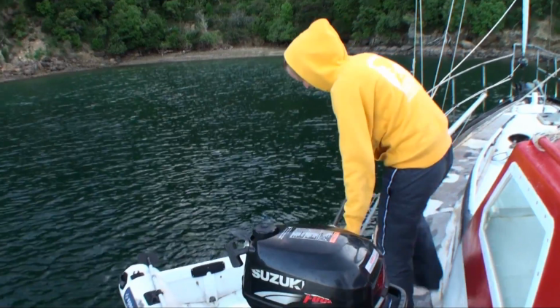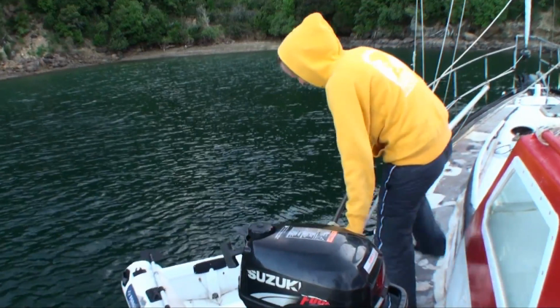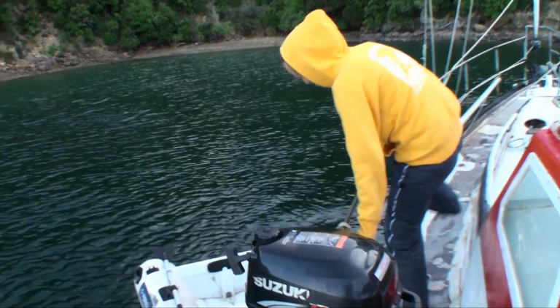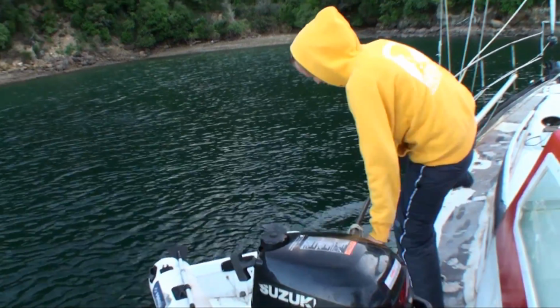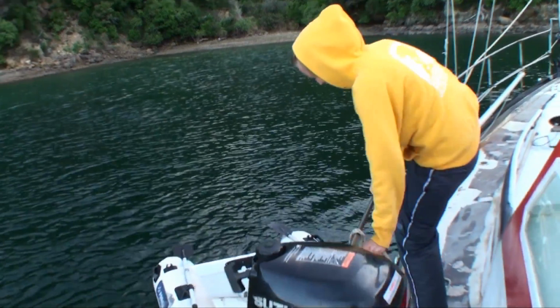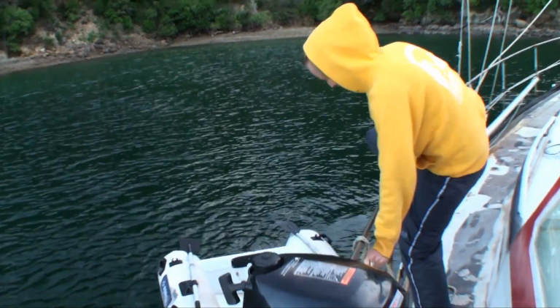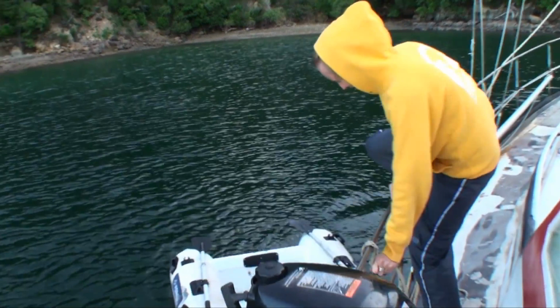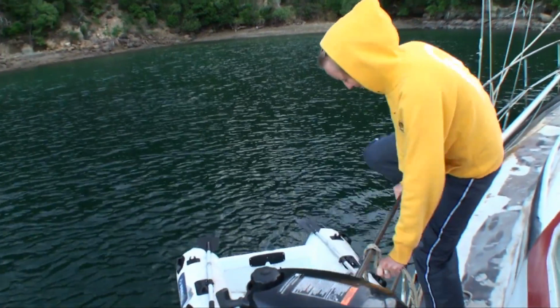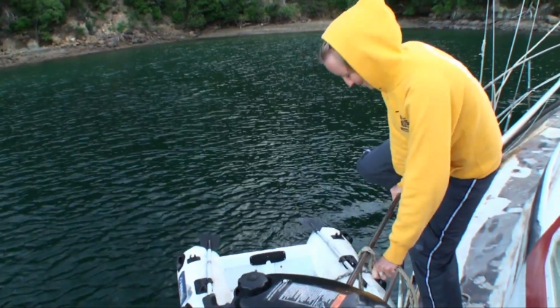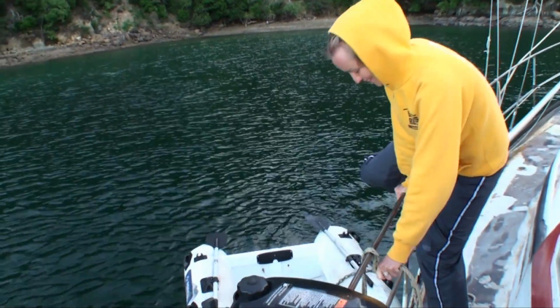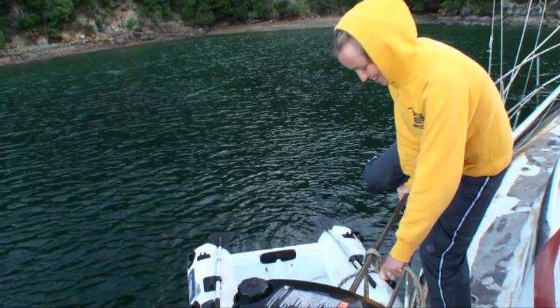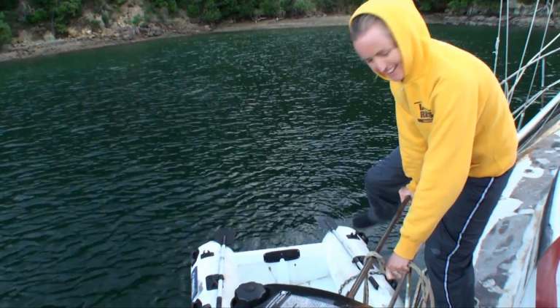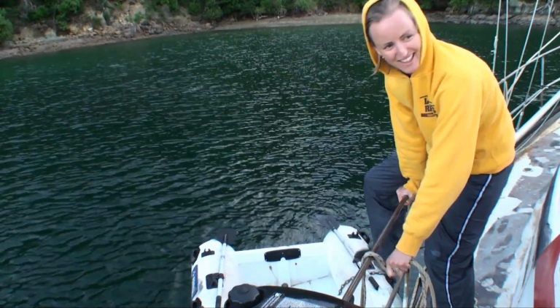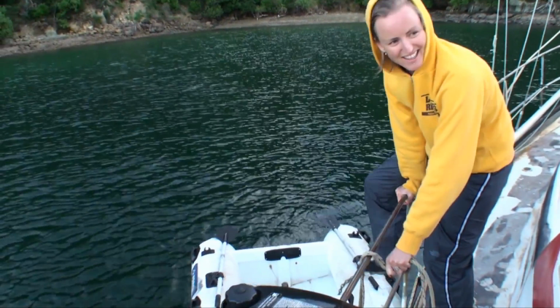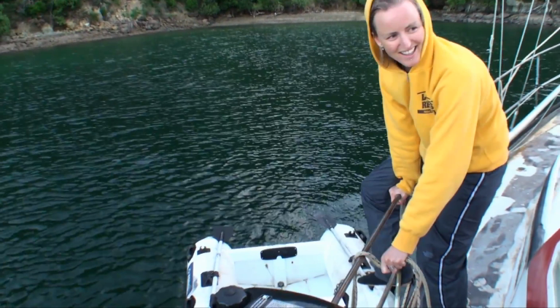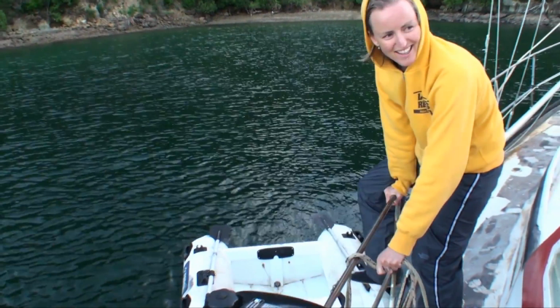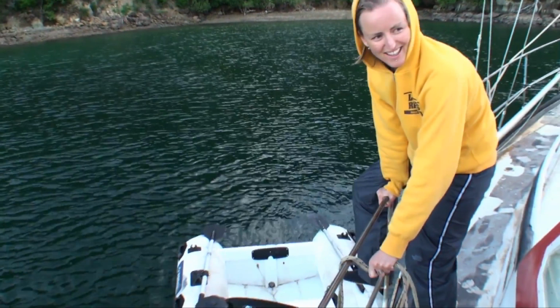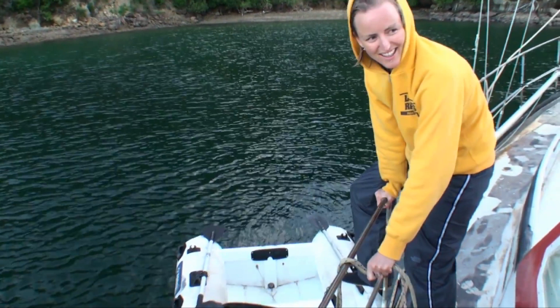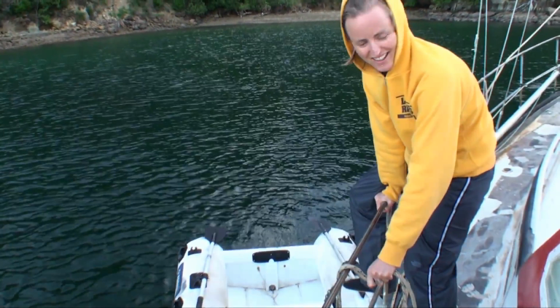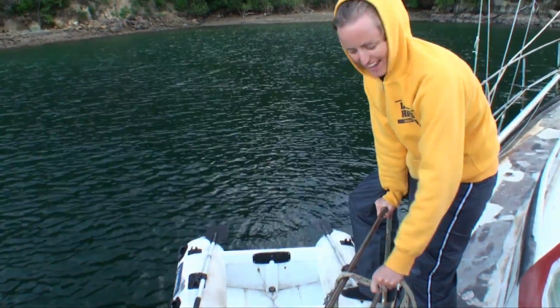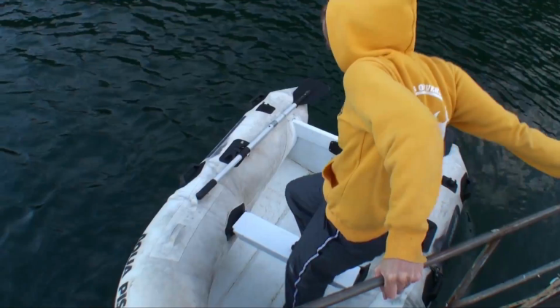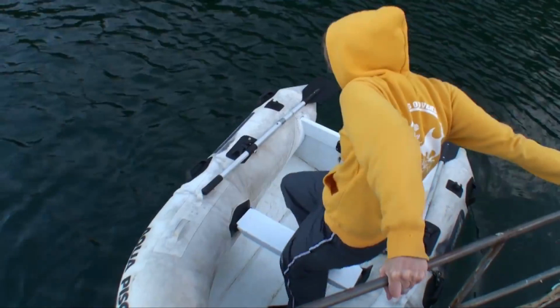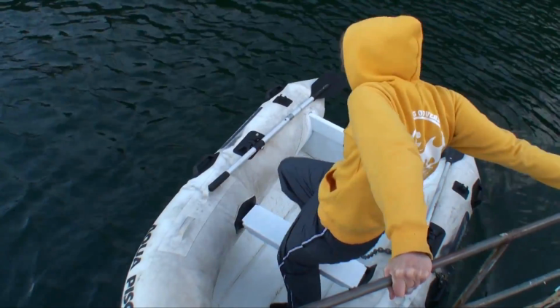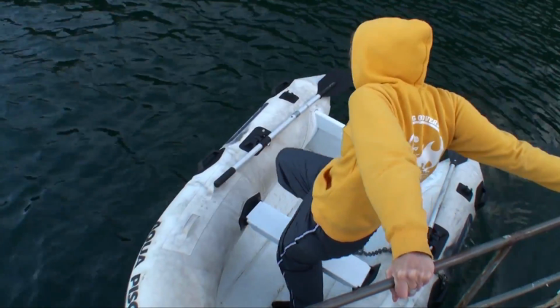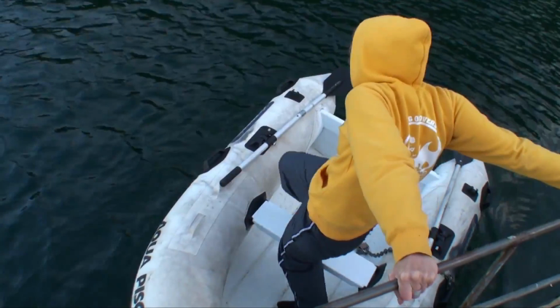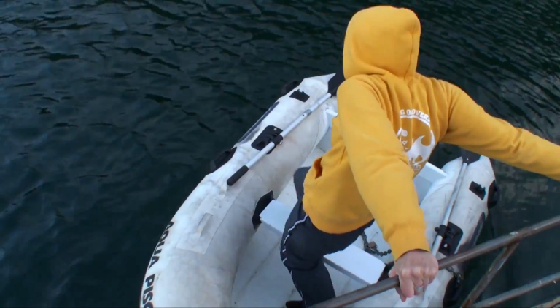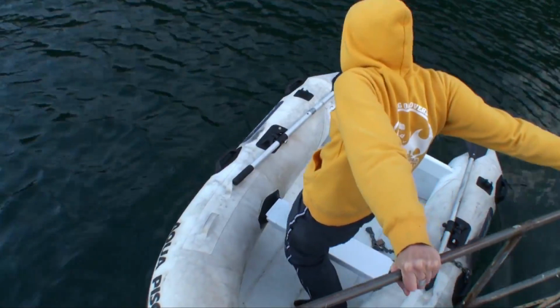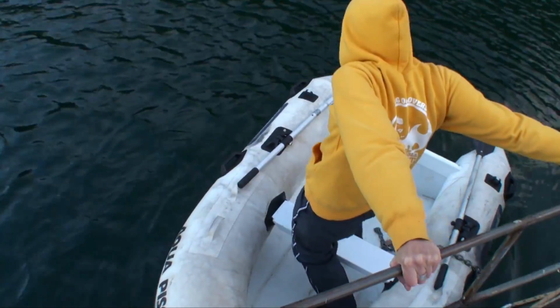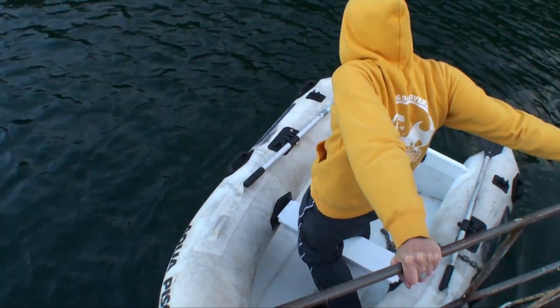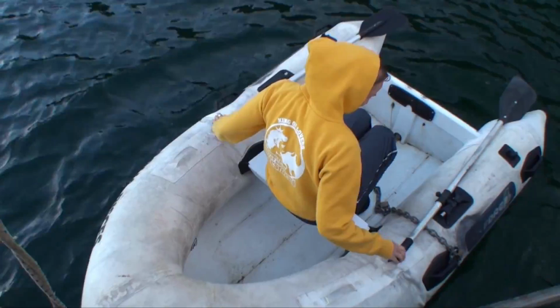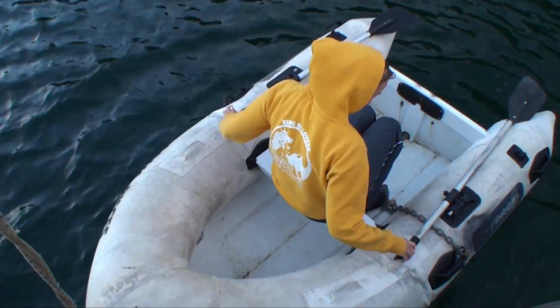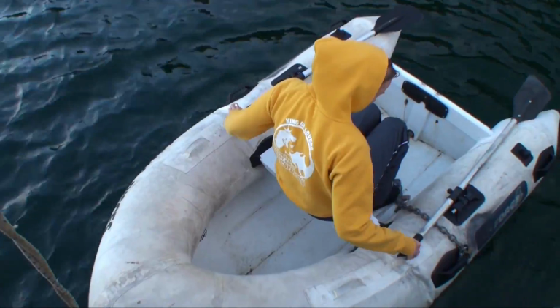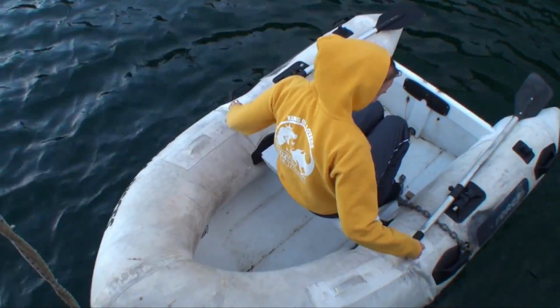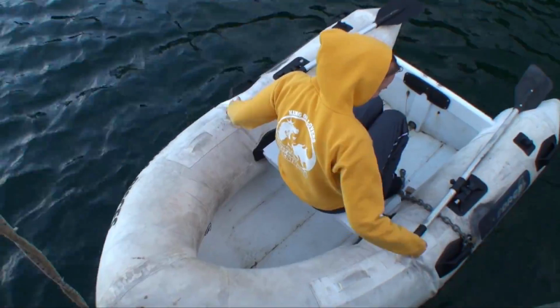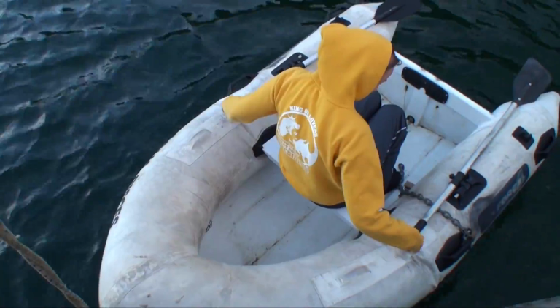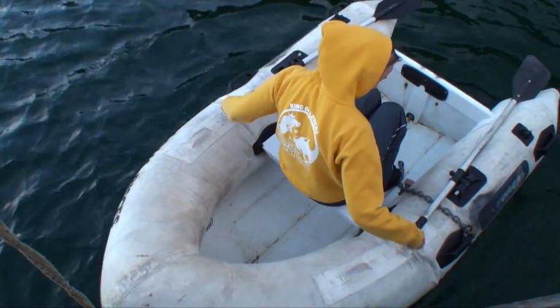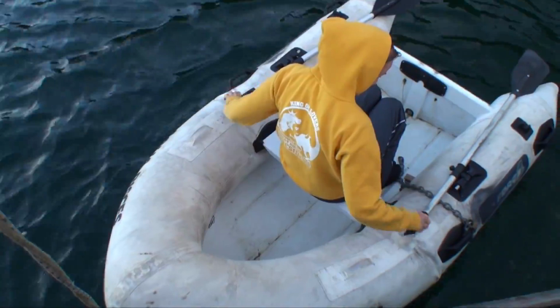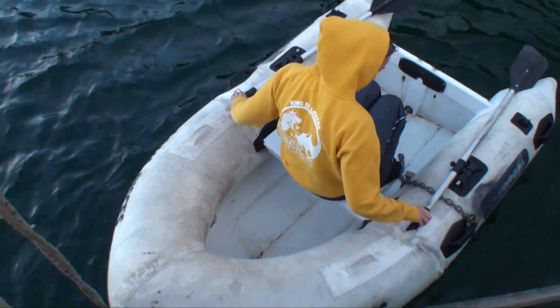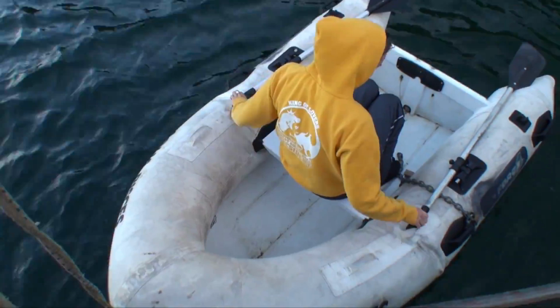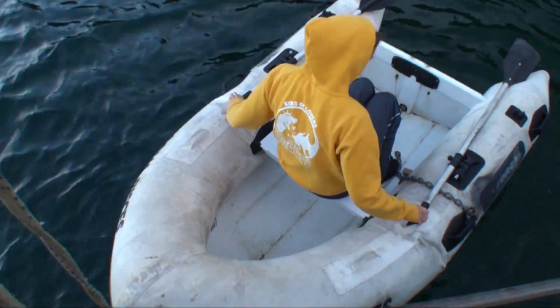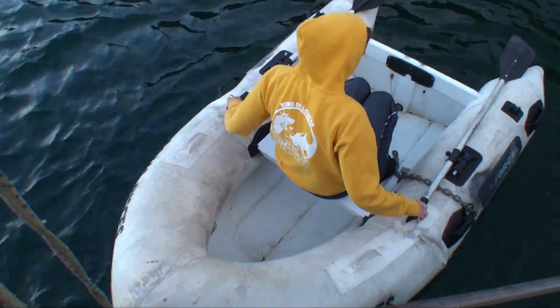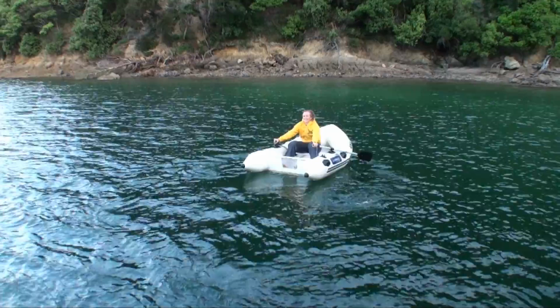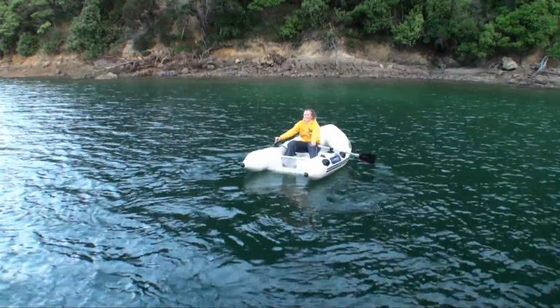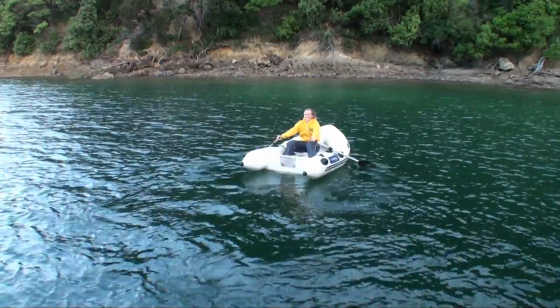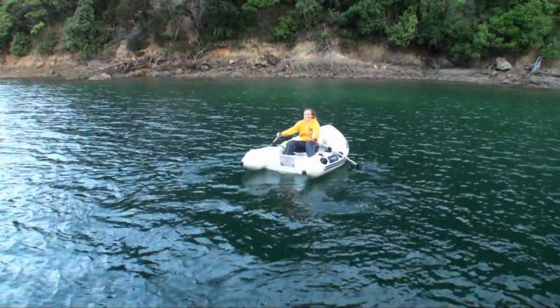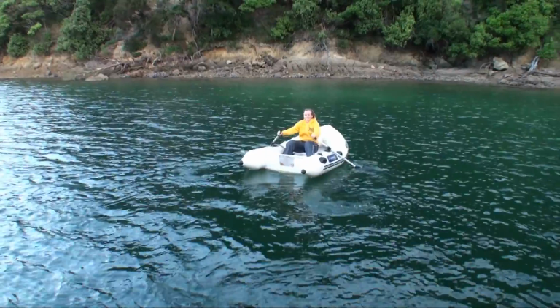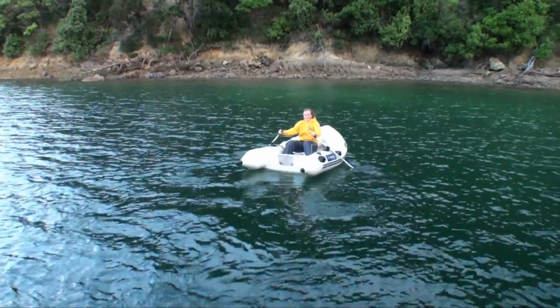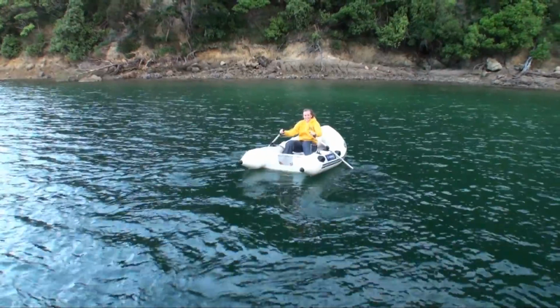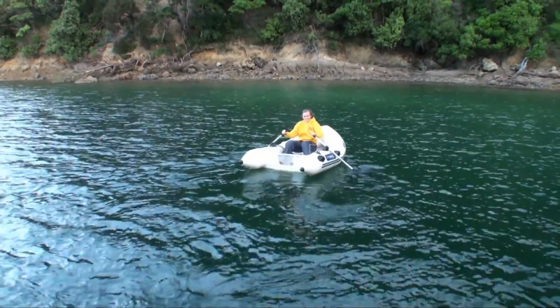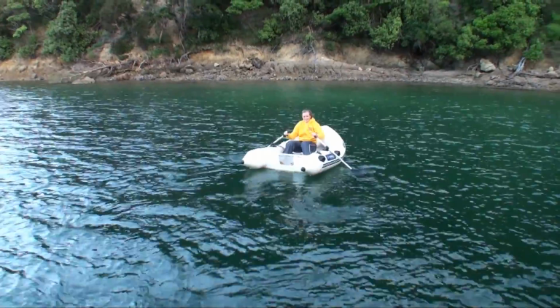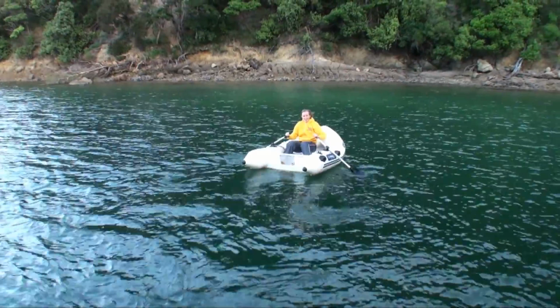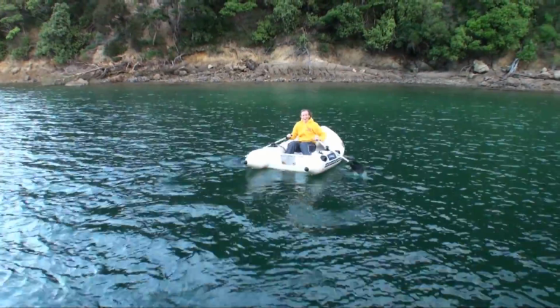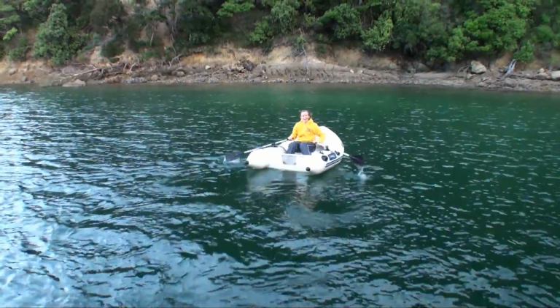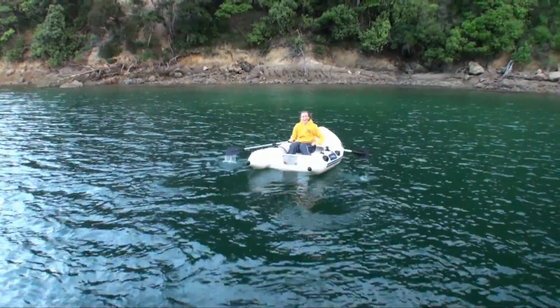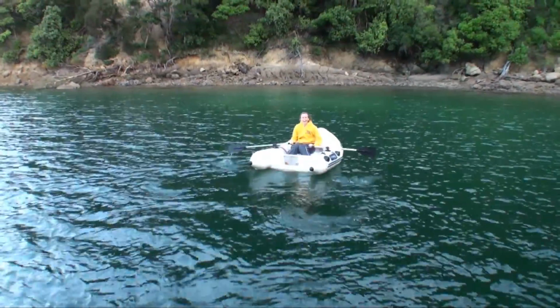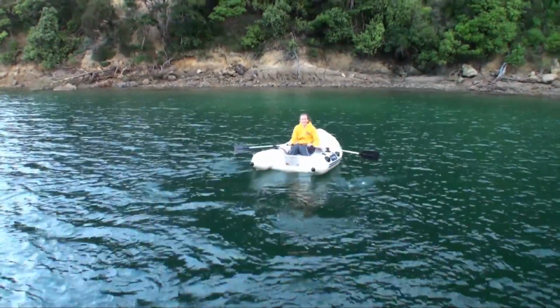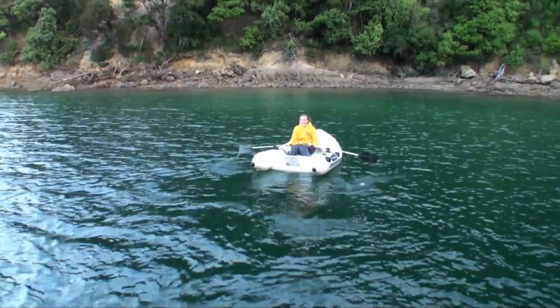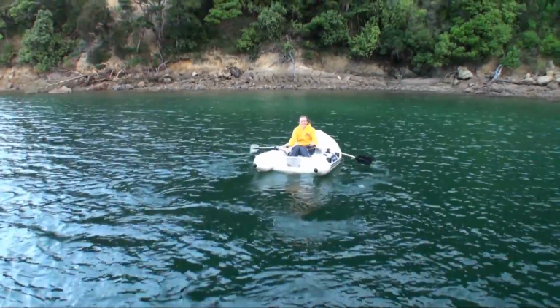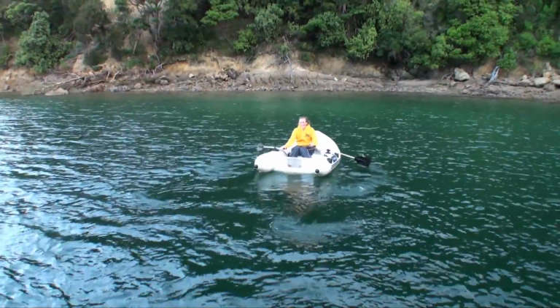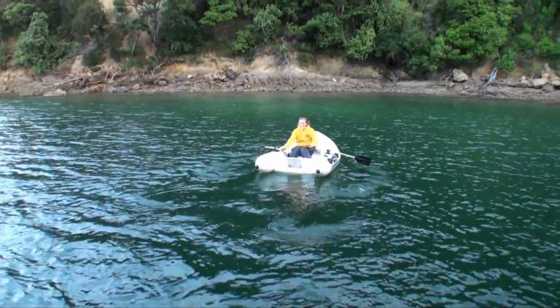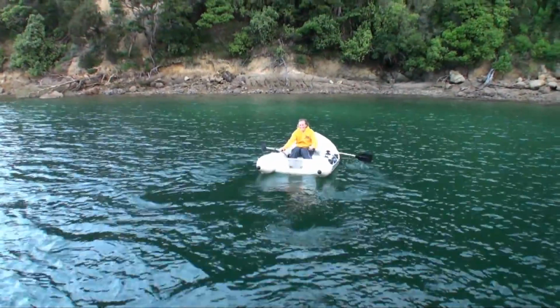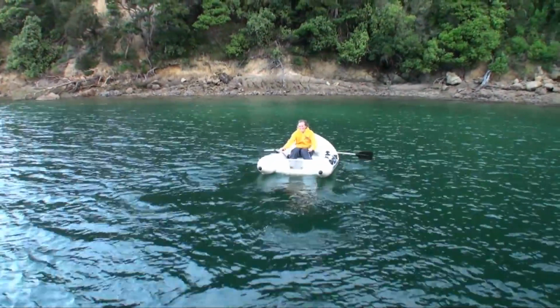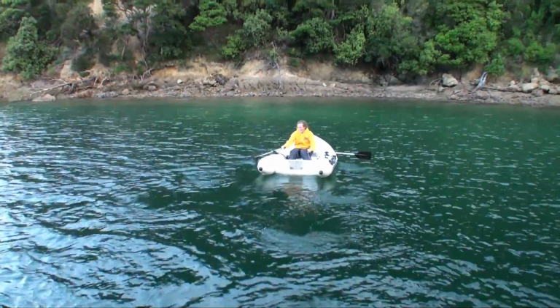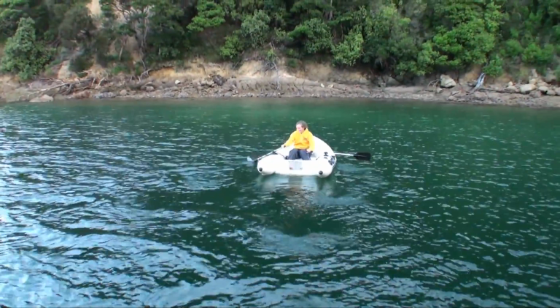Before dinner I took the dinghy out for a bit of a spin. It was so peaceful out here on the ocean.